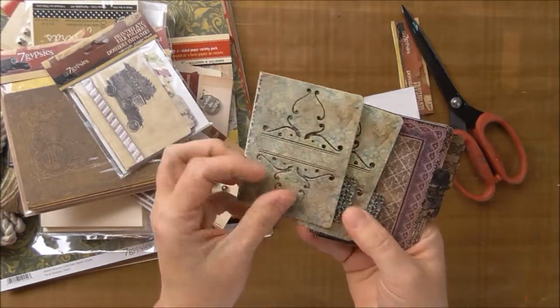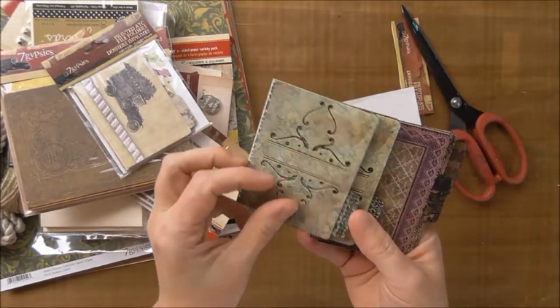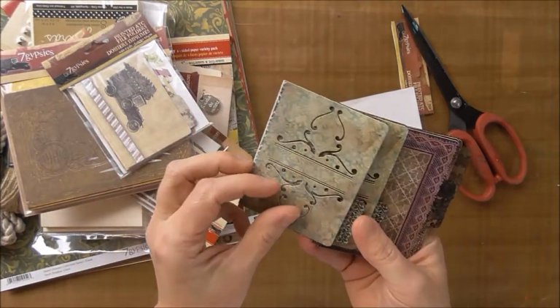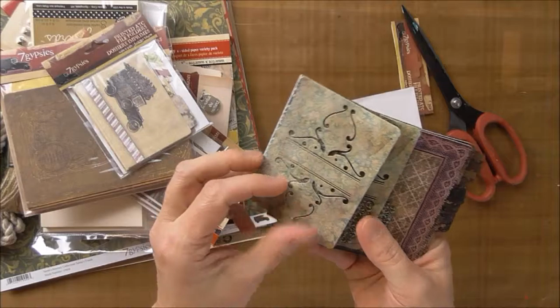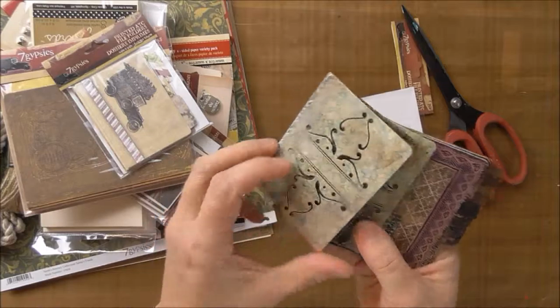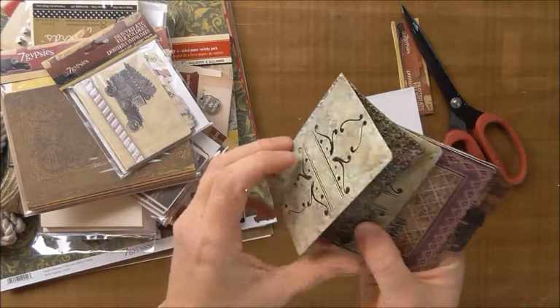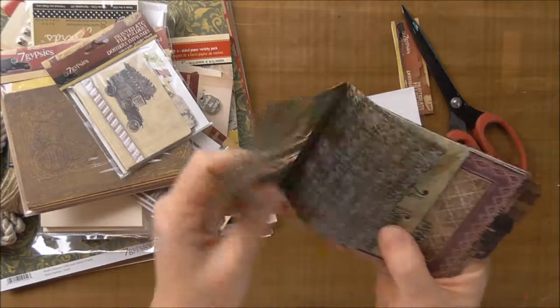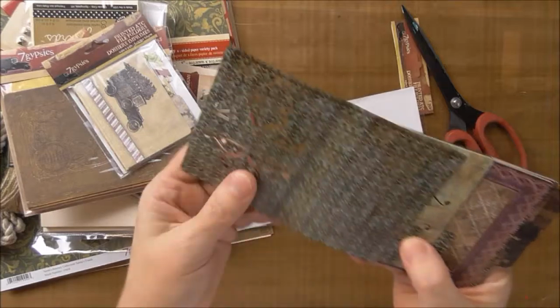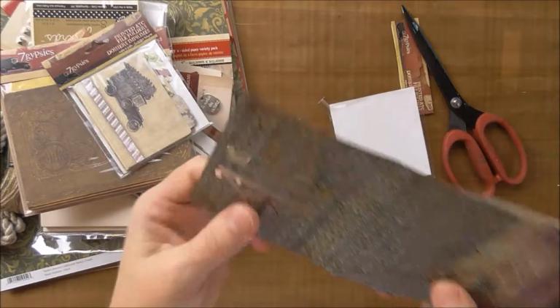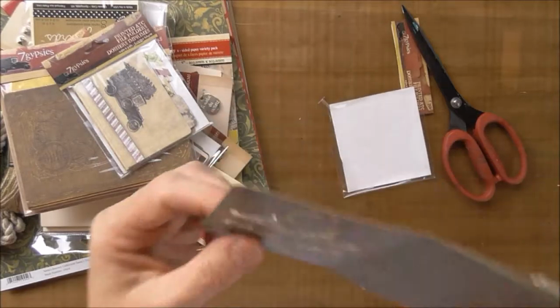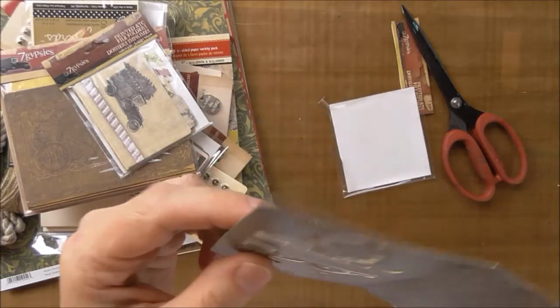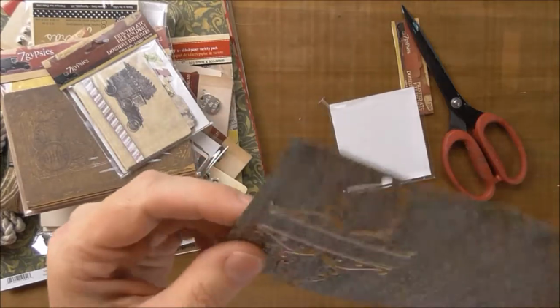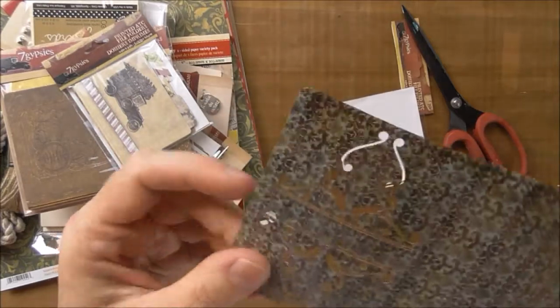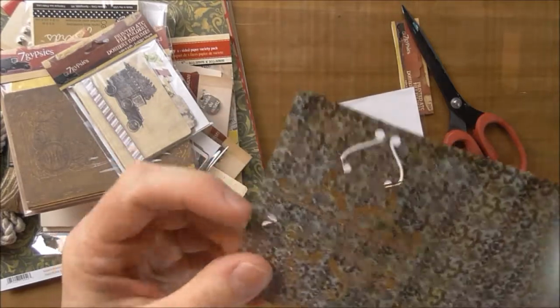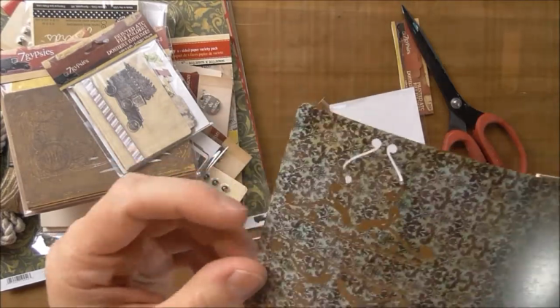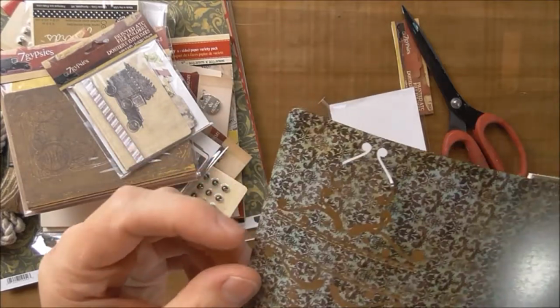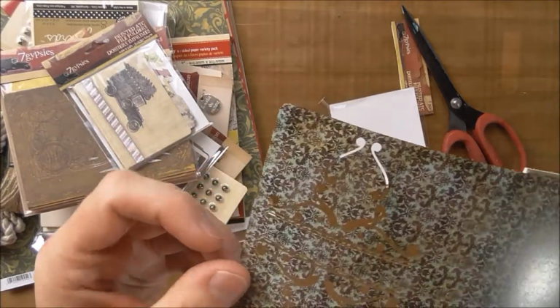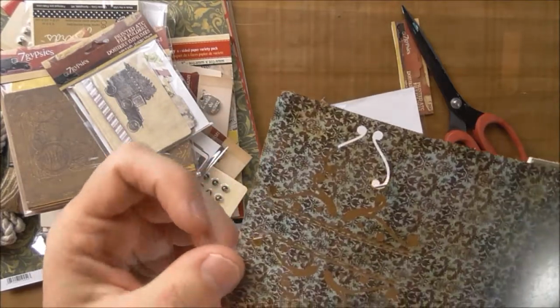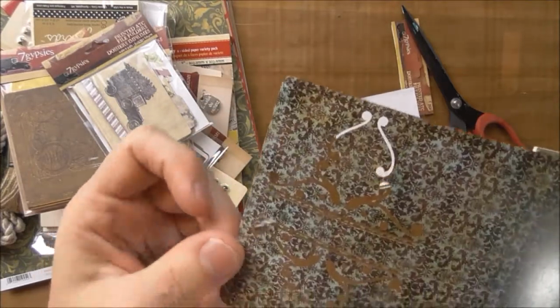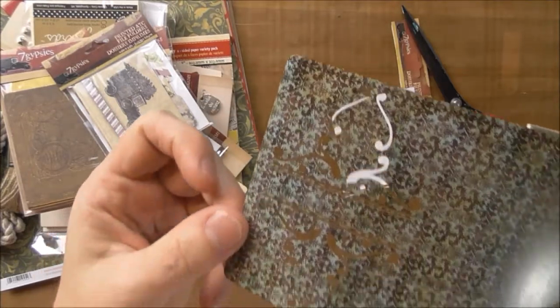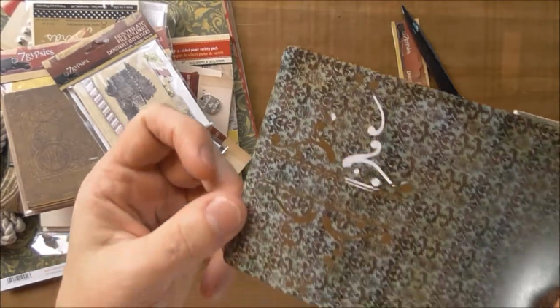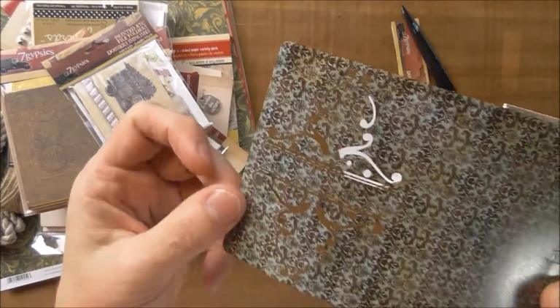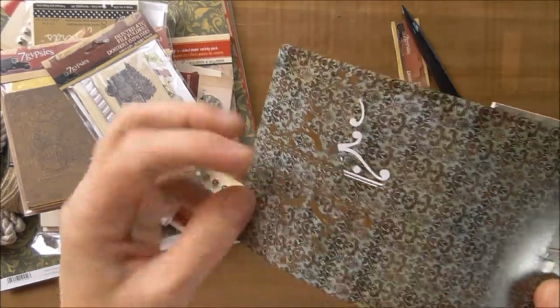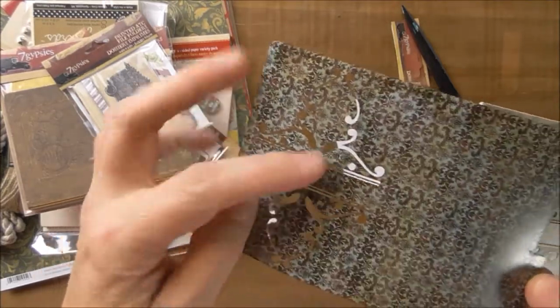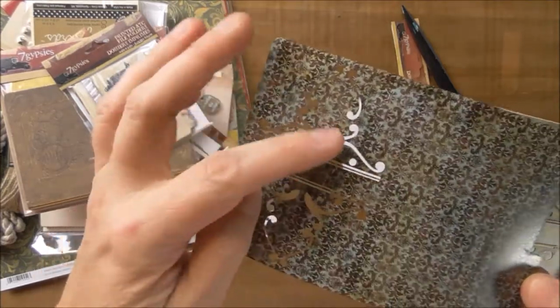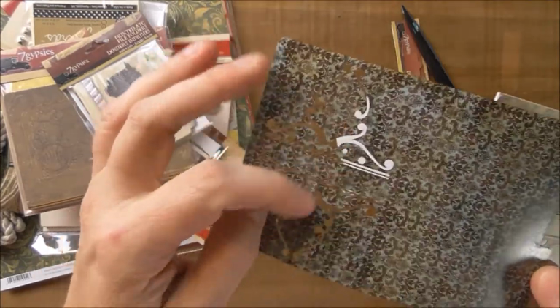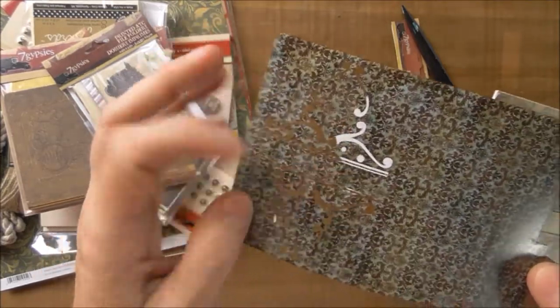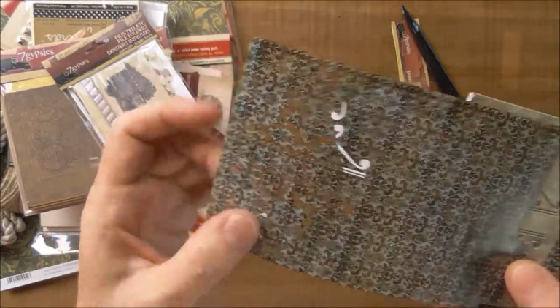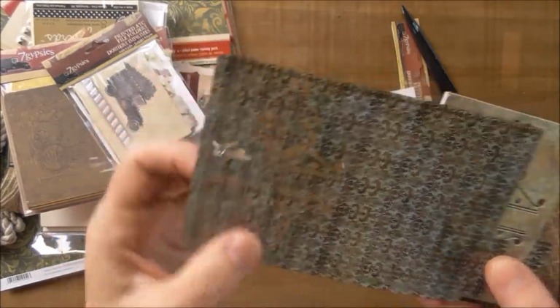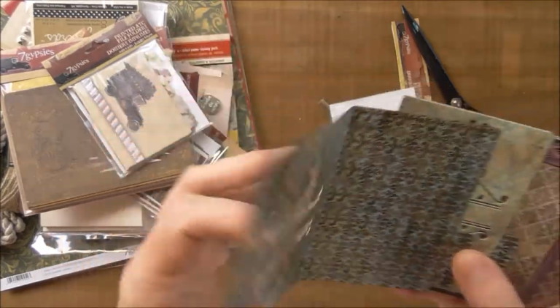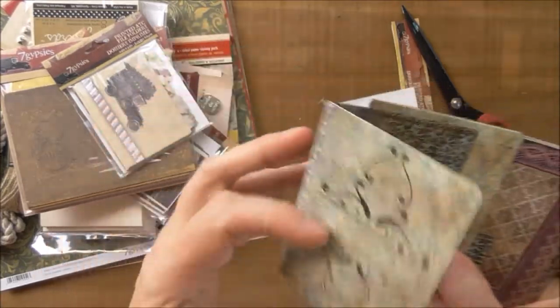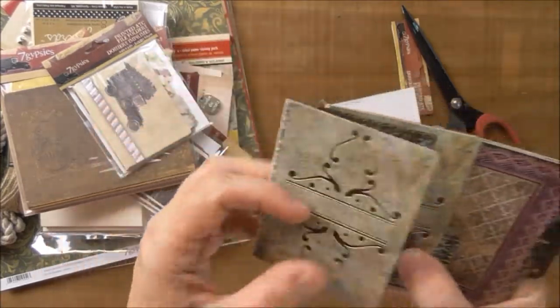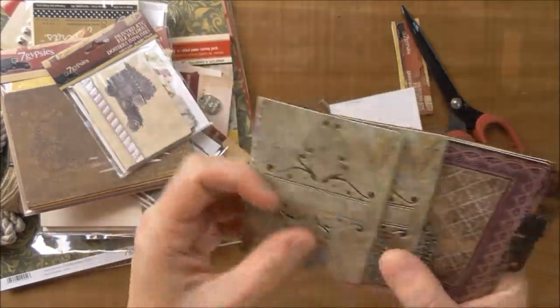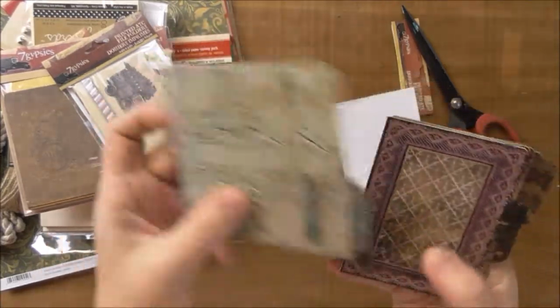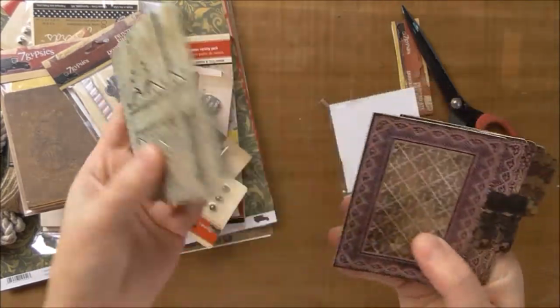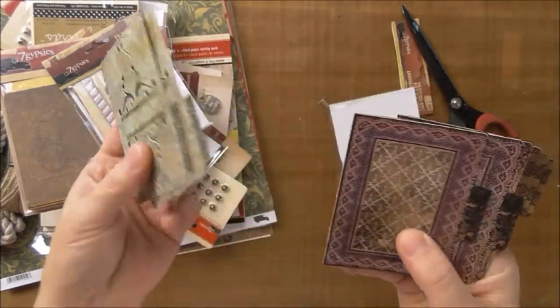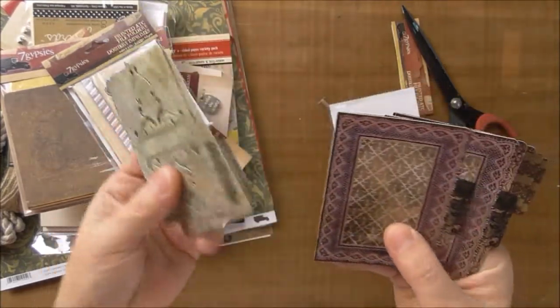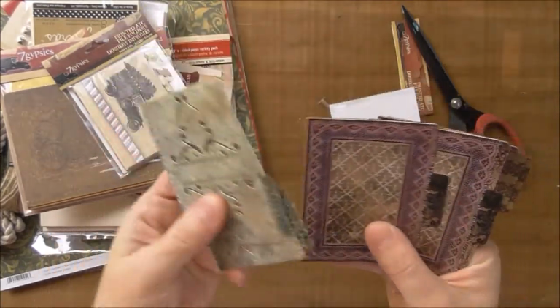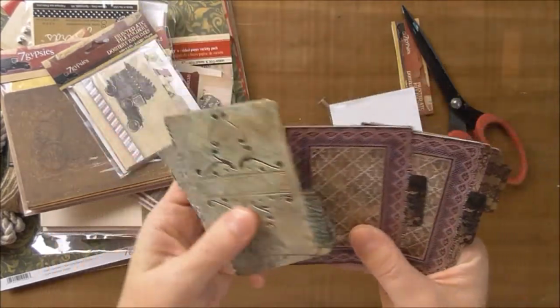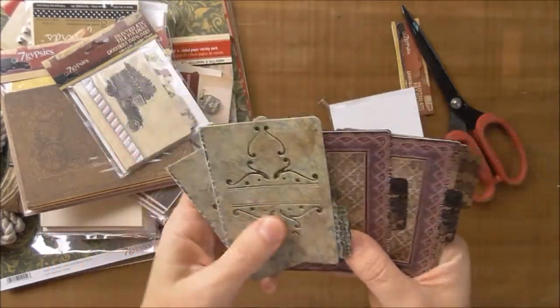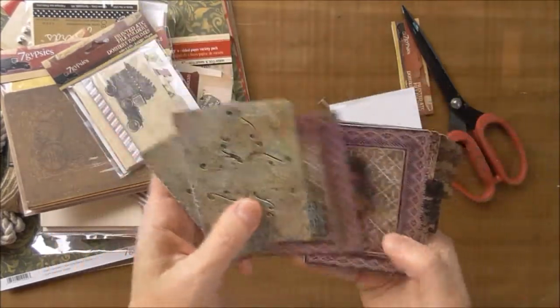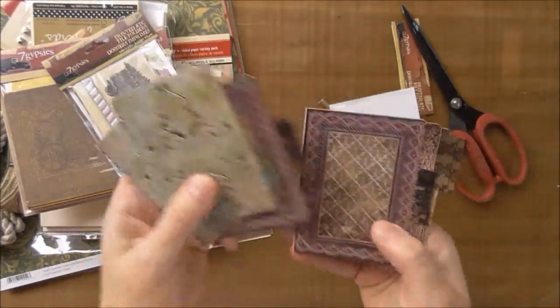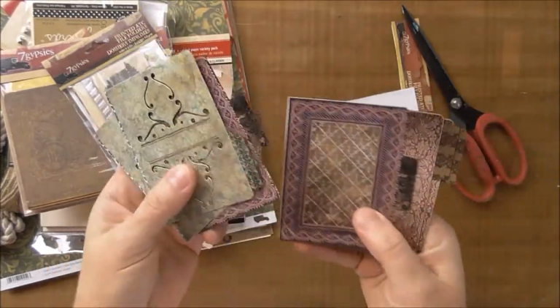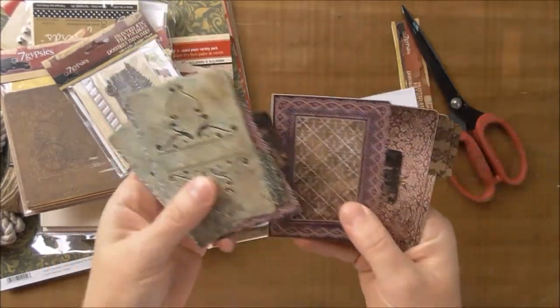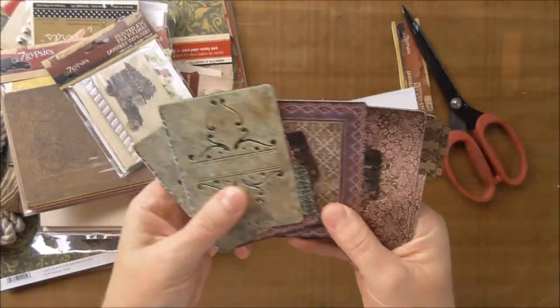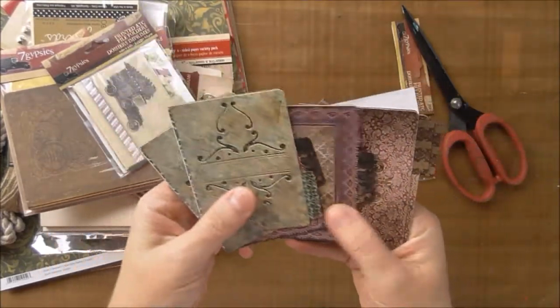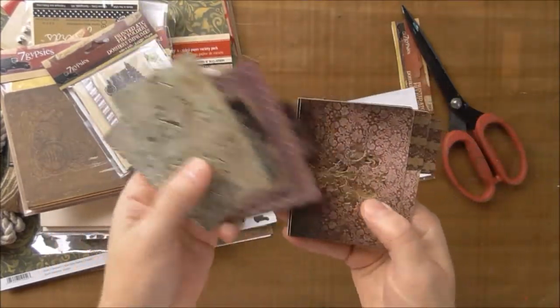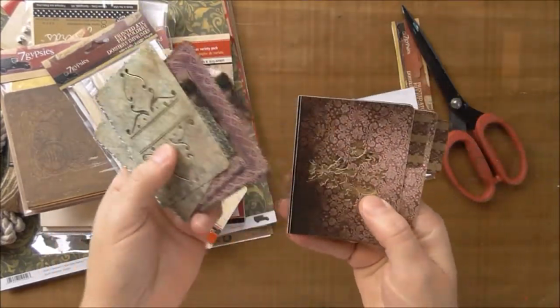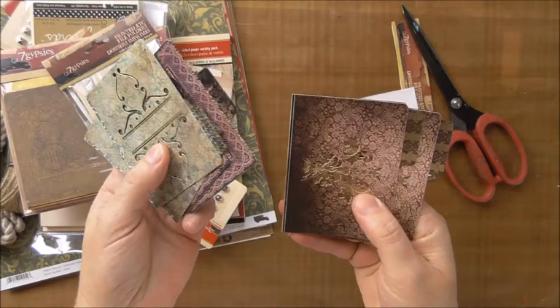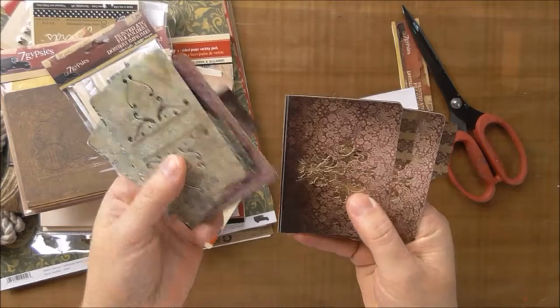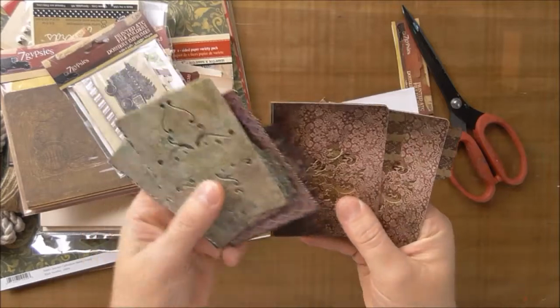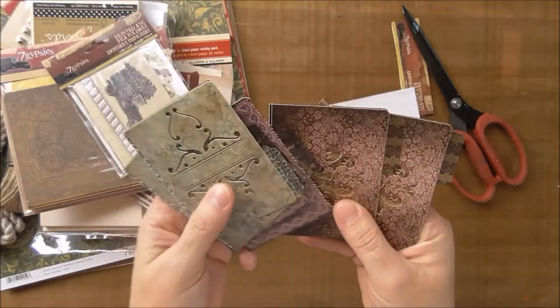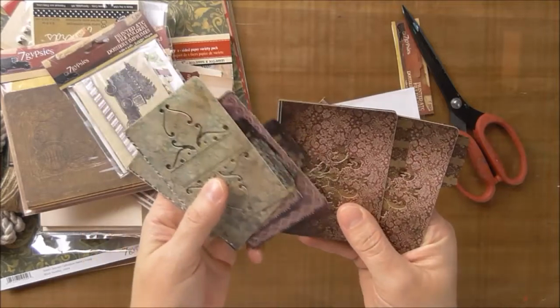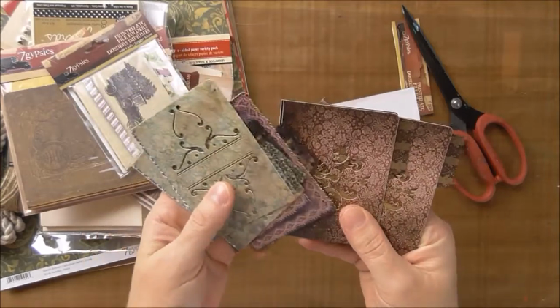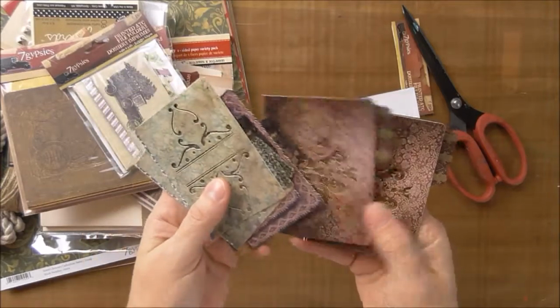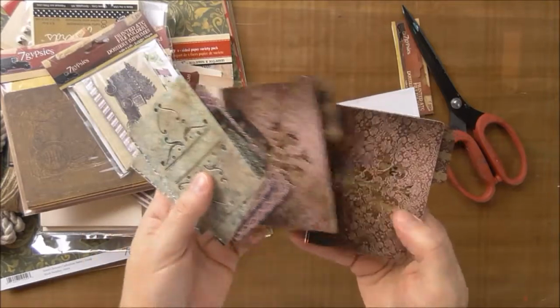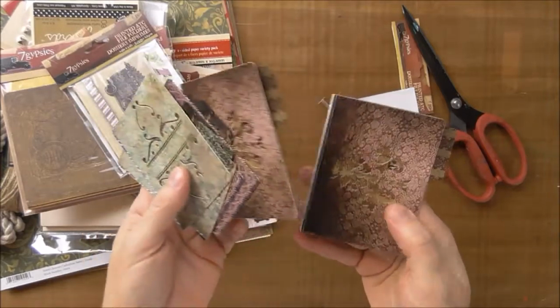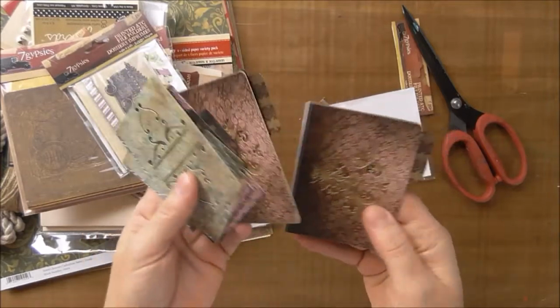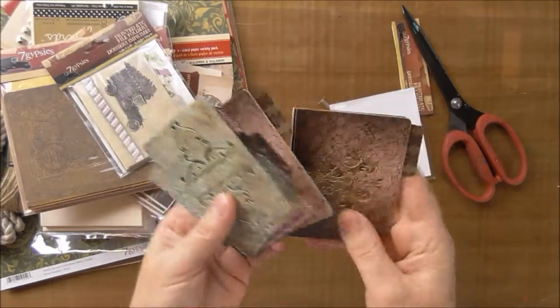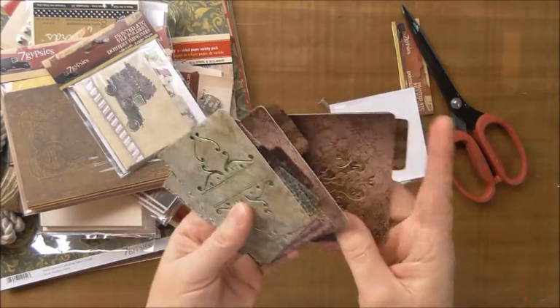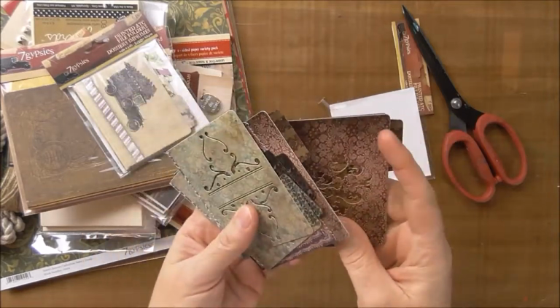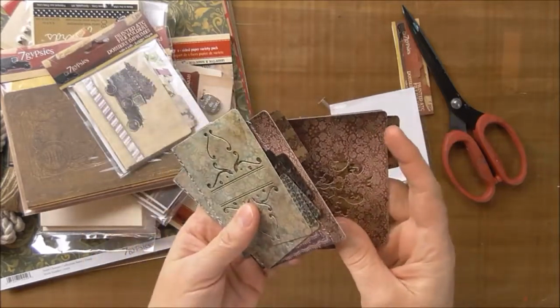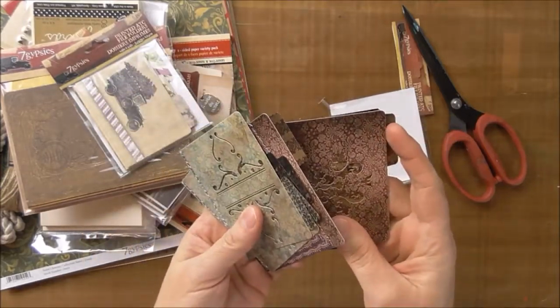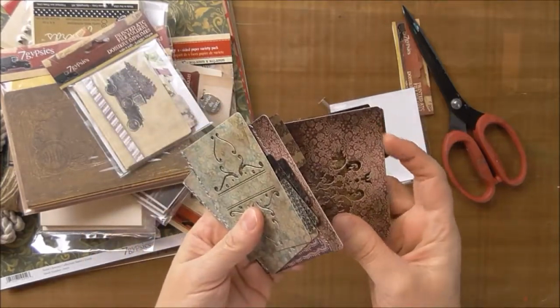These say printed ATC file folders. They're actually die-cut, too — that's kind of nice. These are die-cut also.